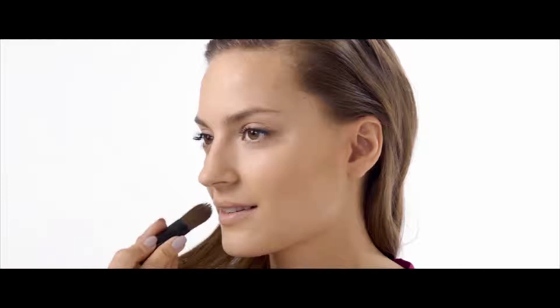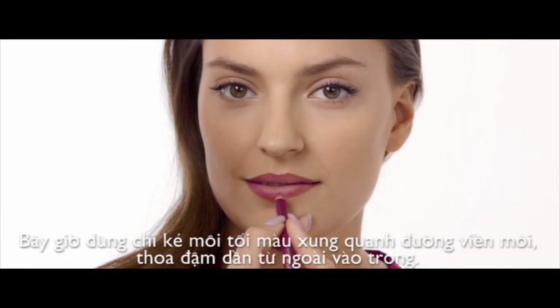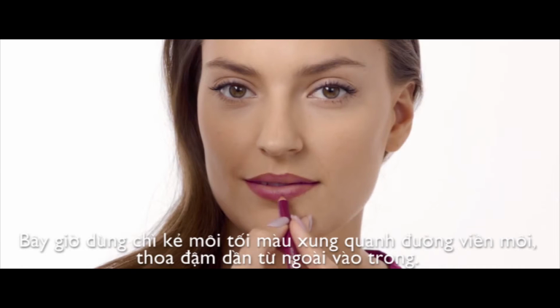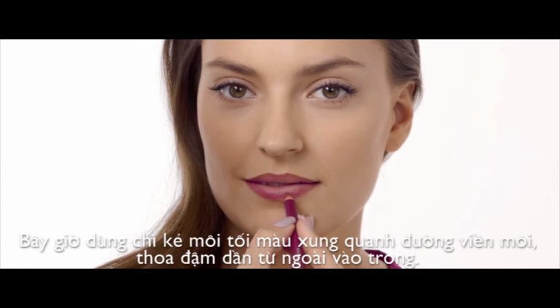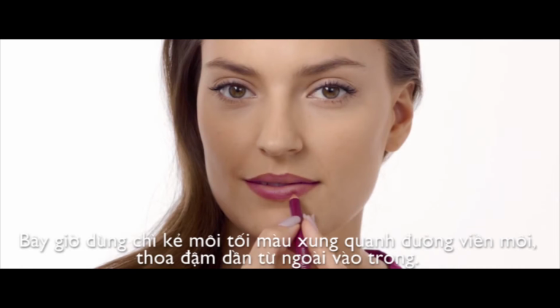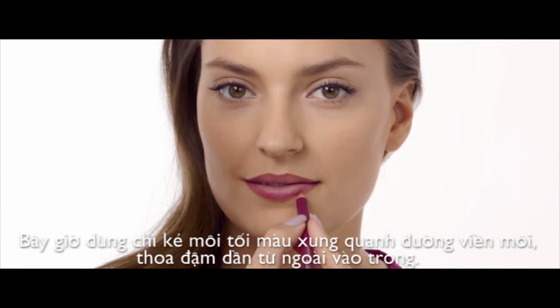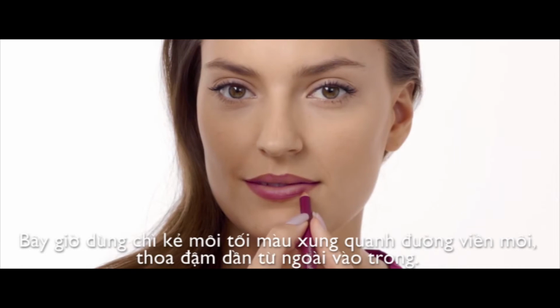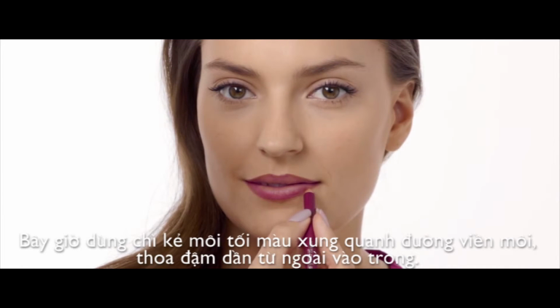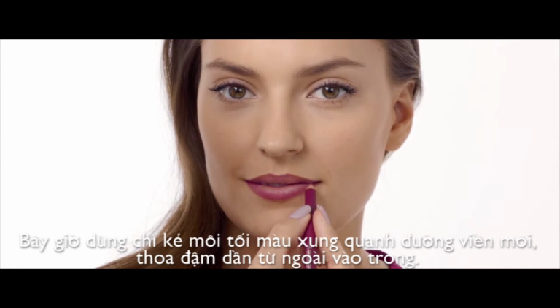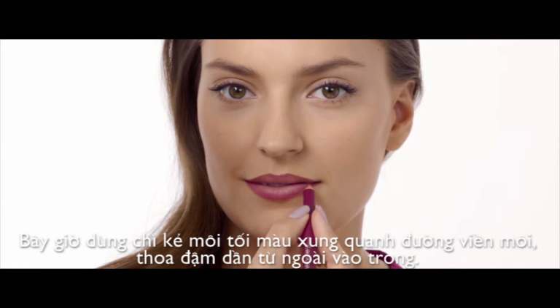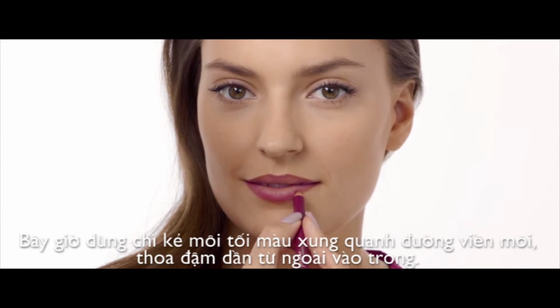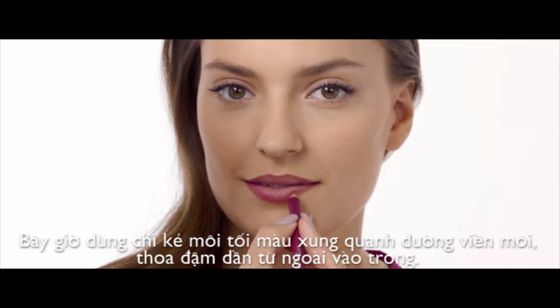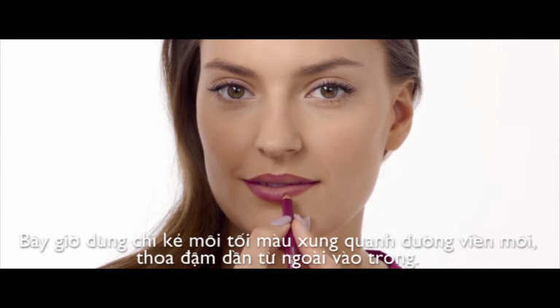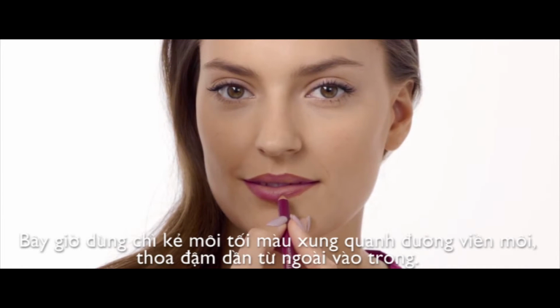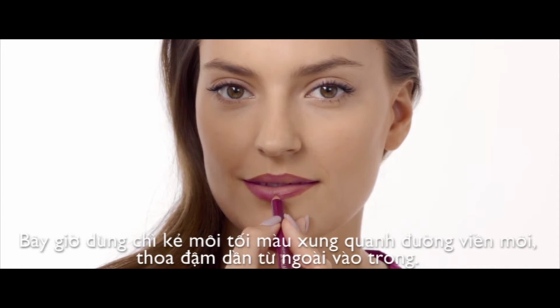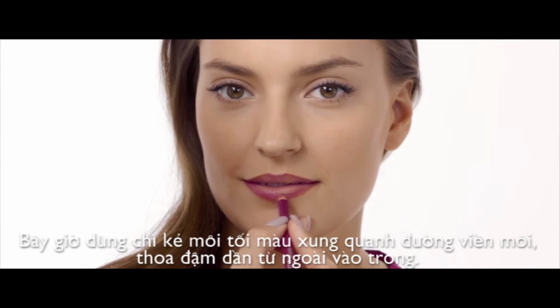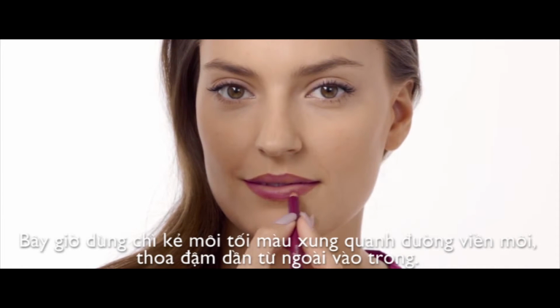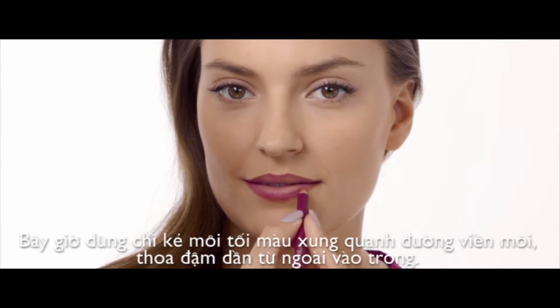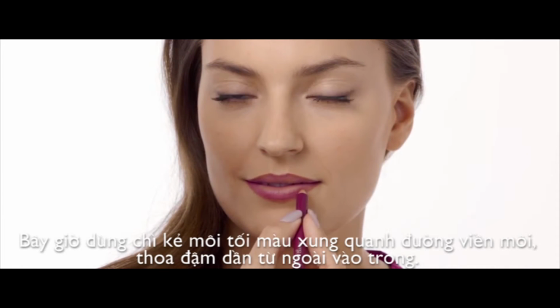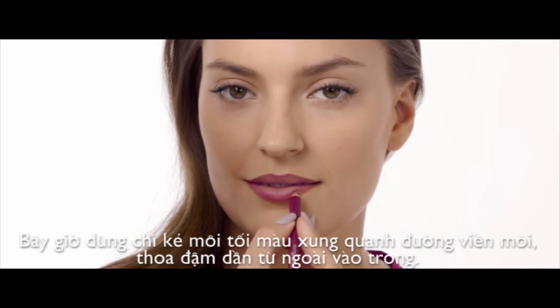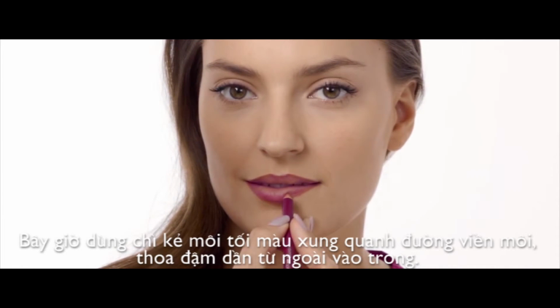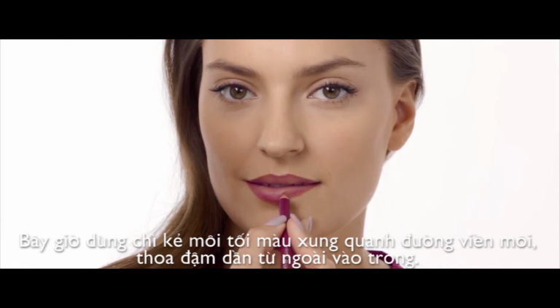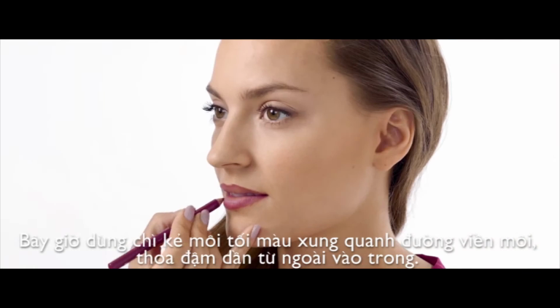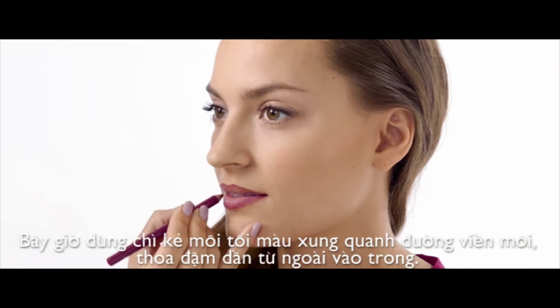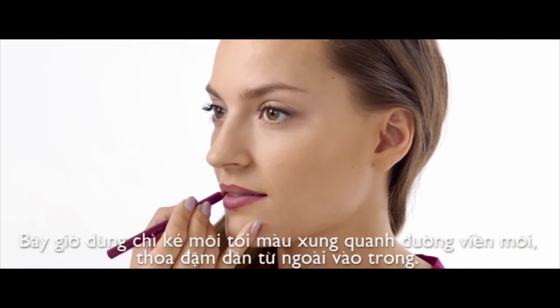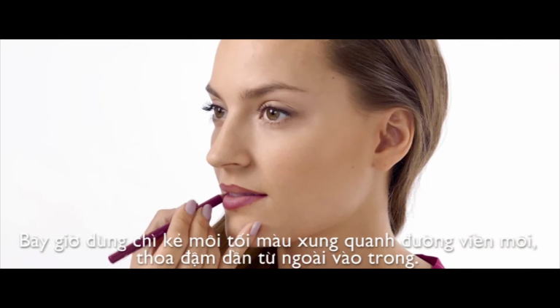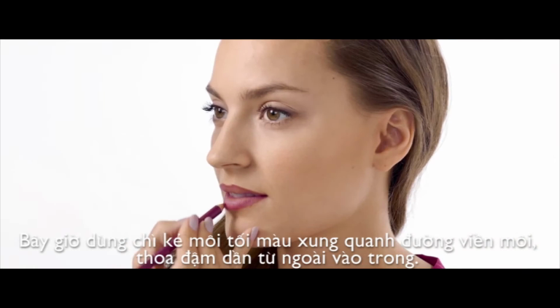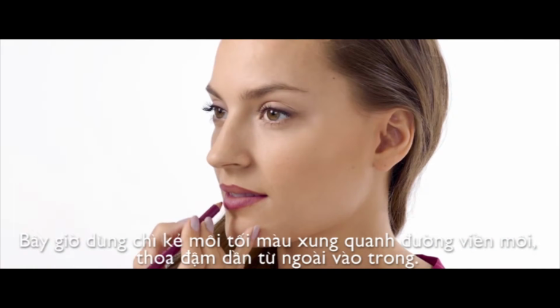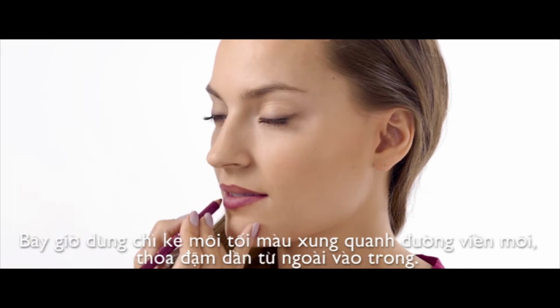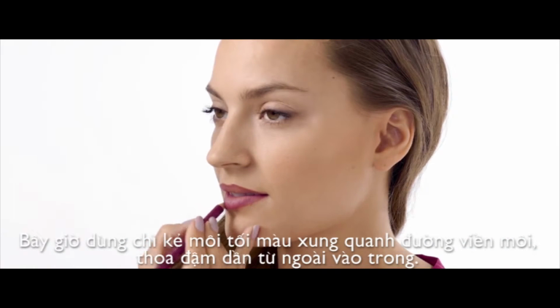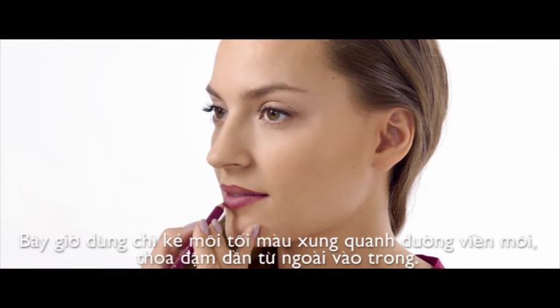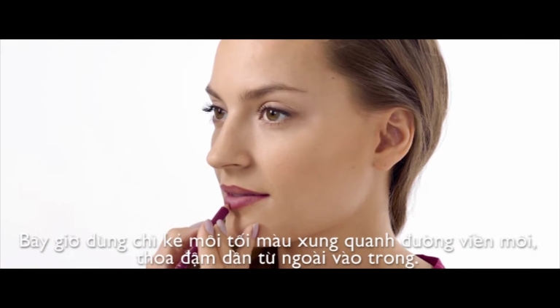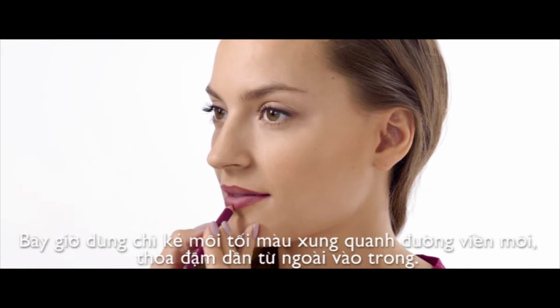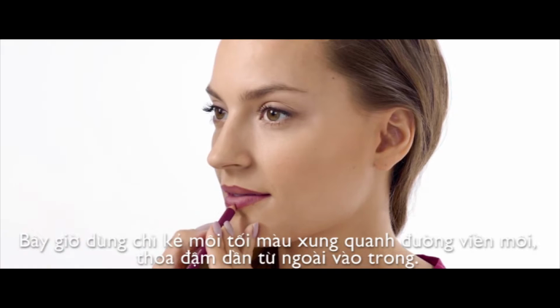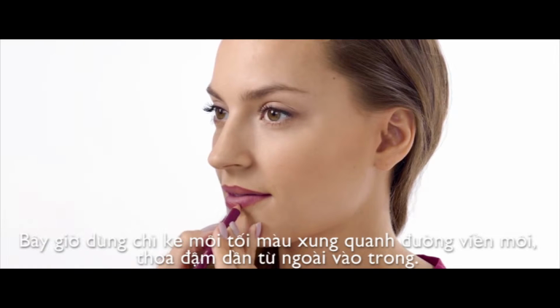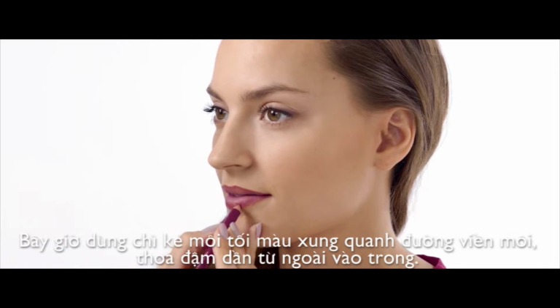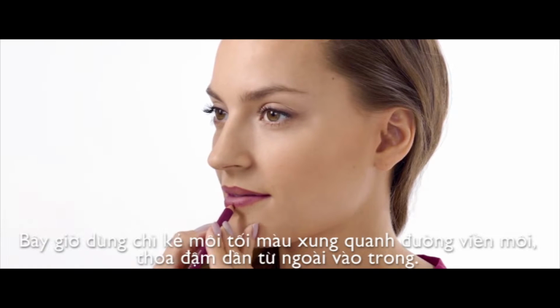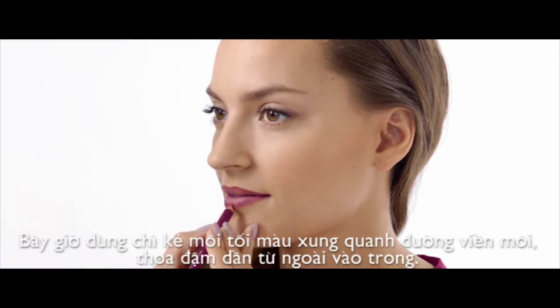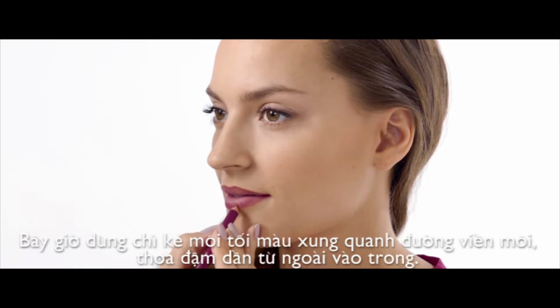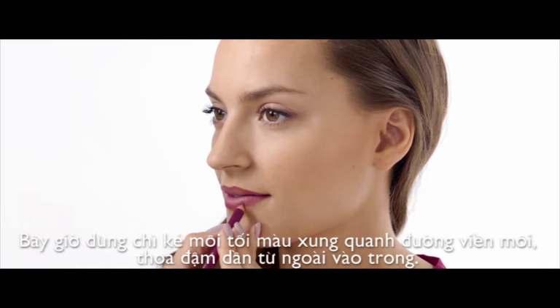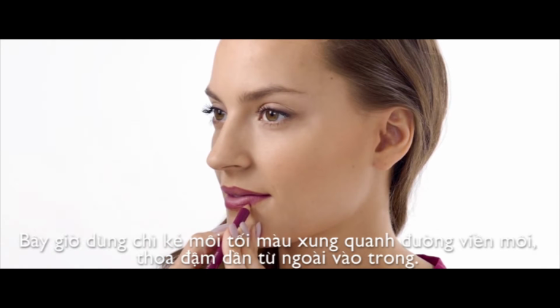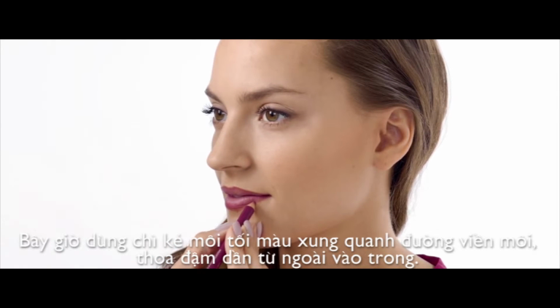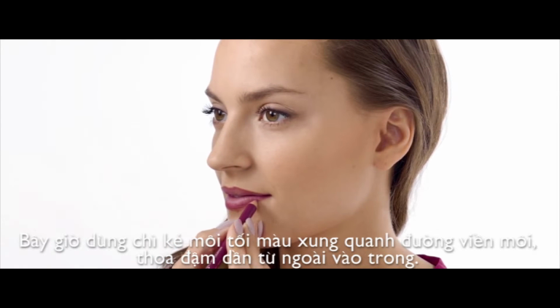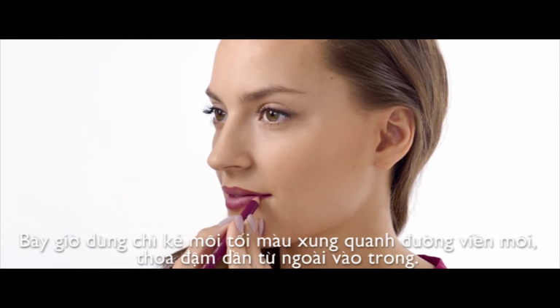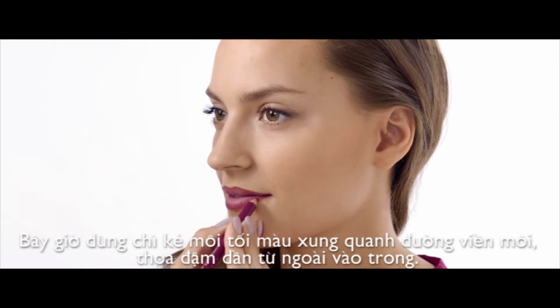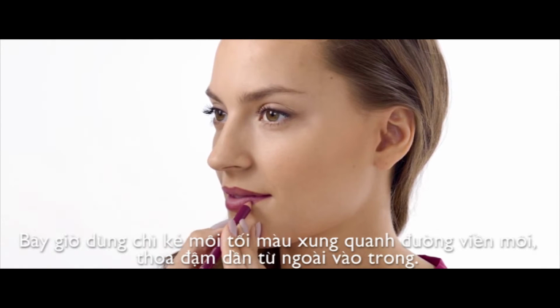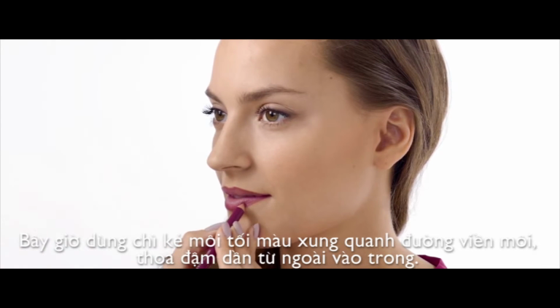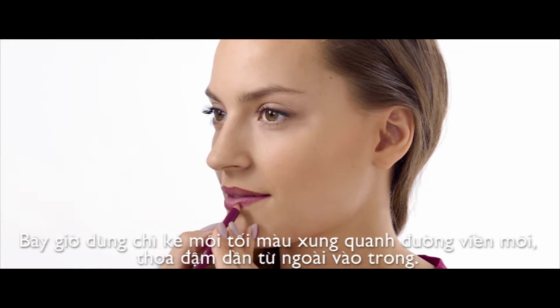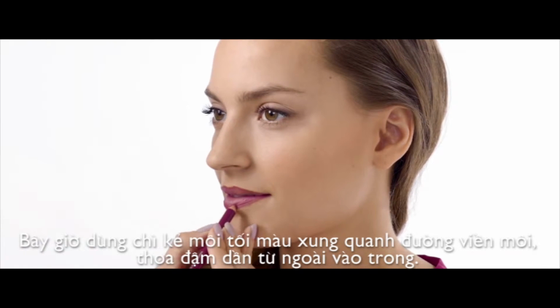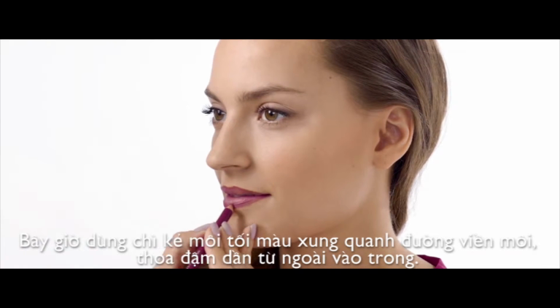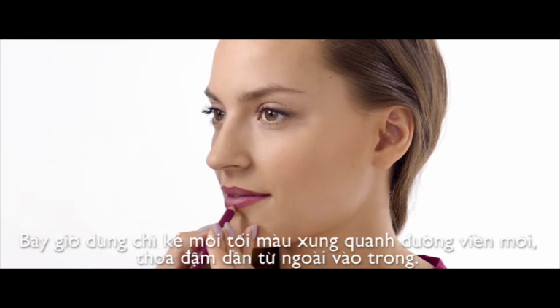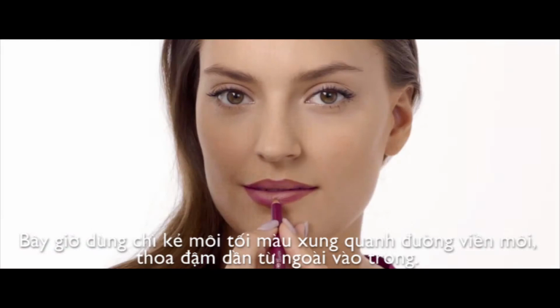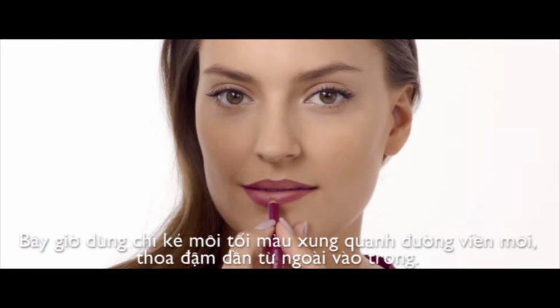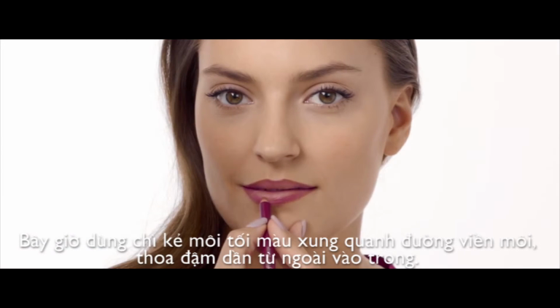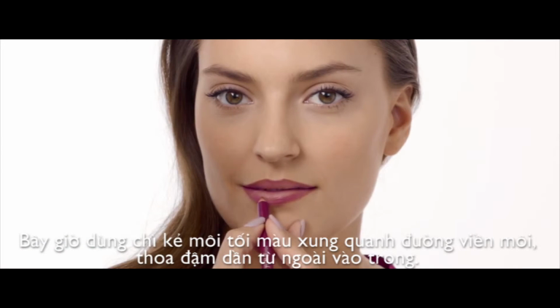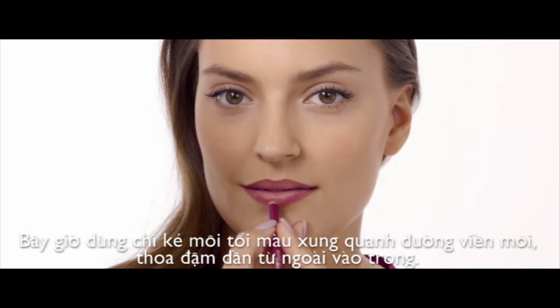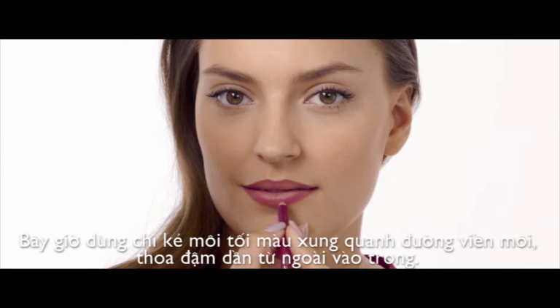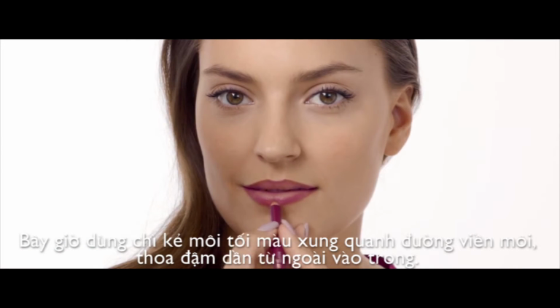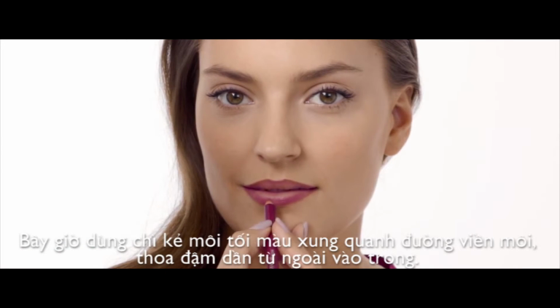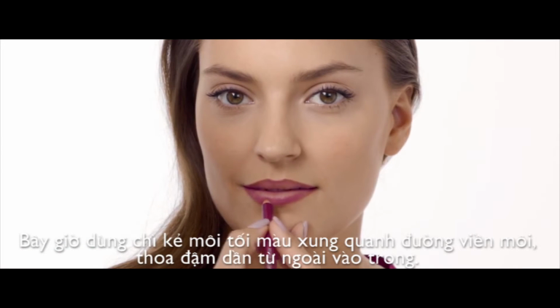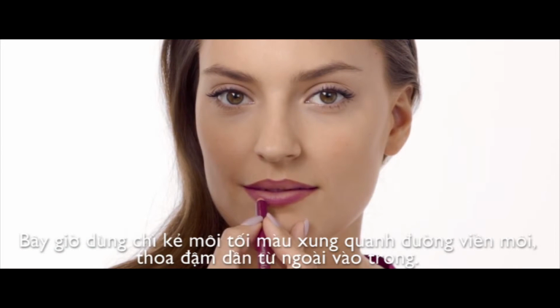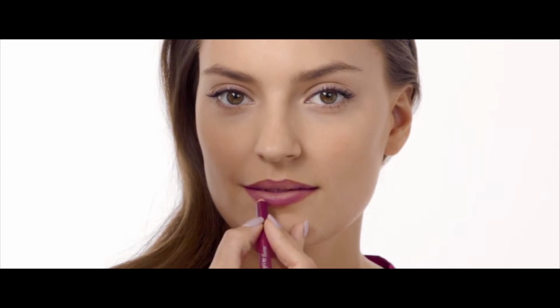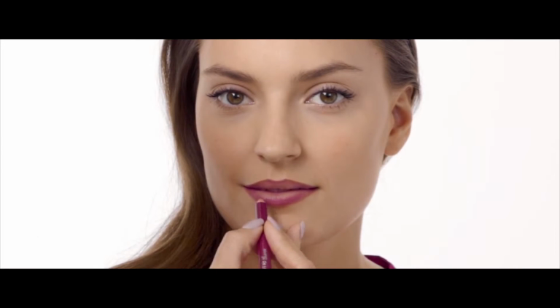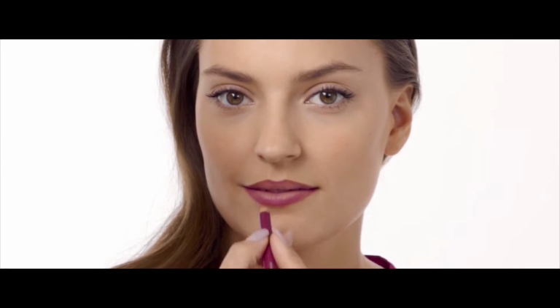Now use a pencil in a dark colour to trace around your lip line. Shade with a thick line inwards into the lip.